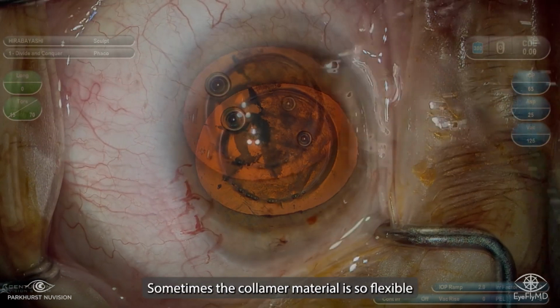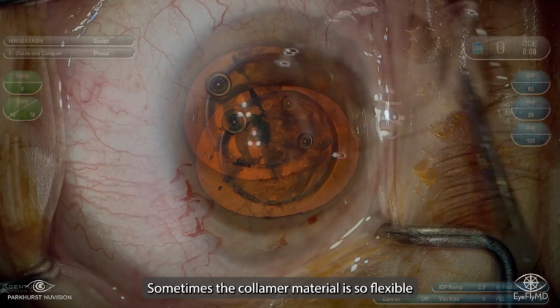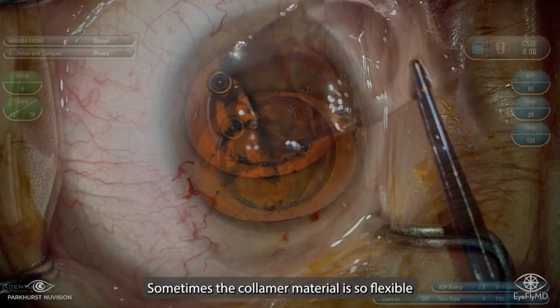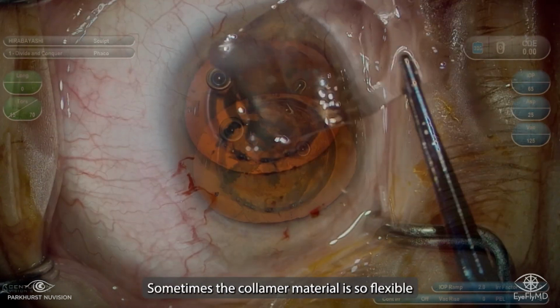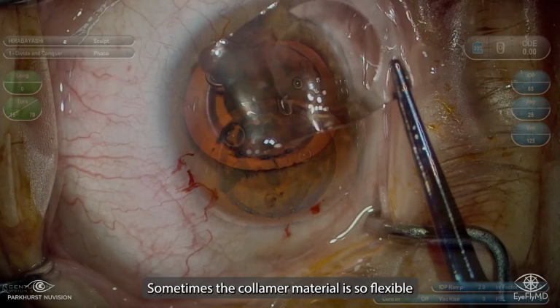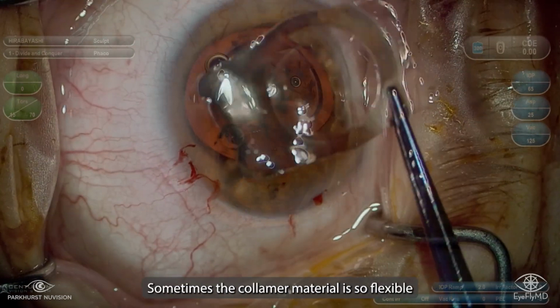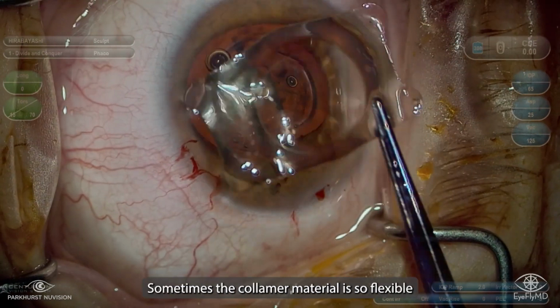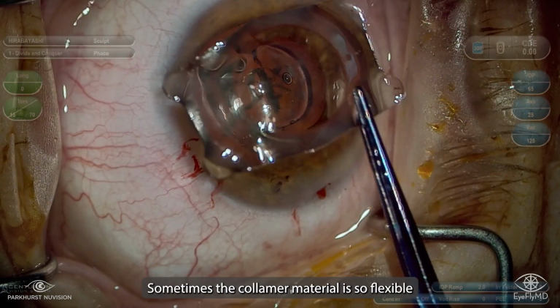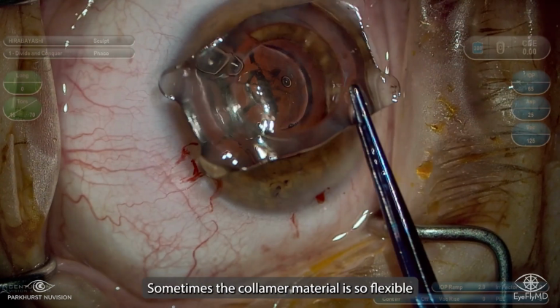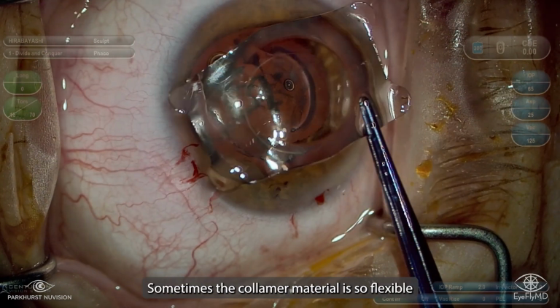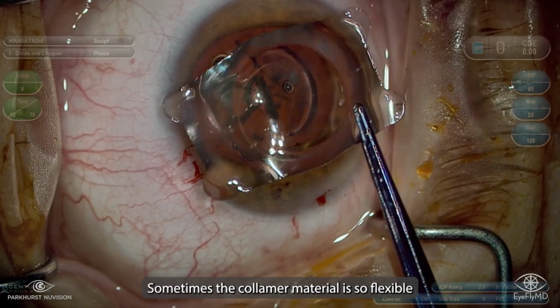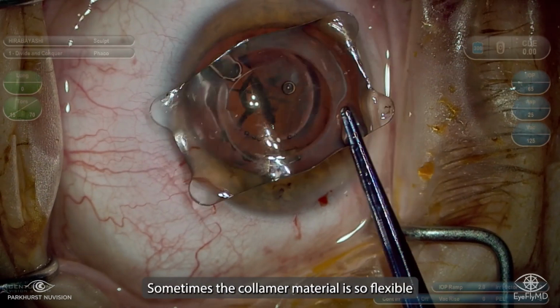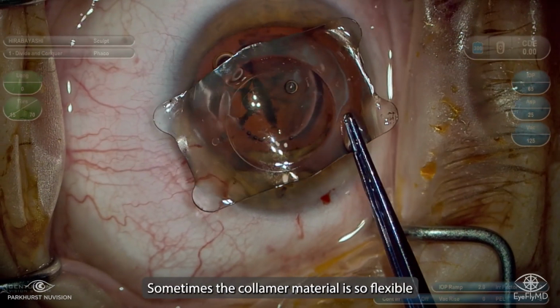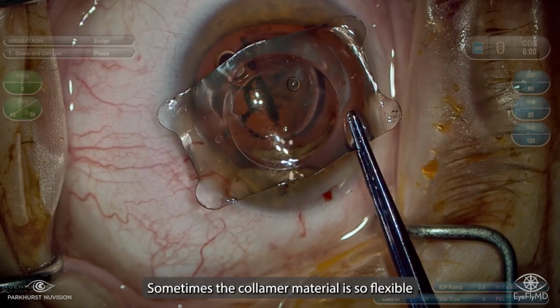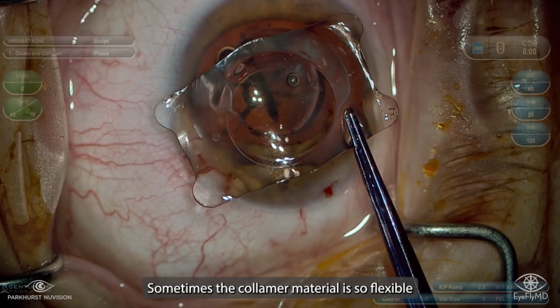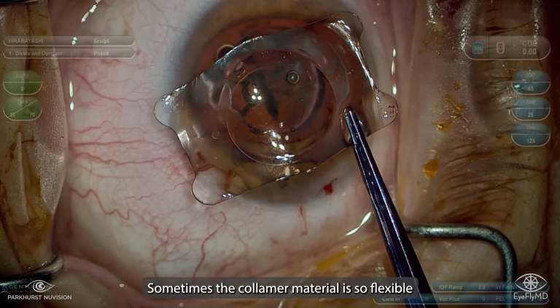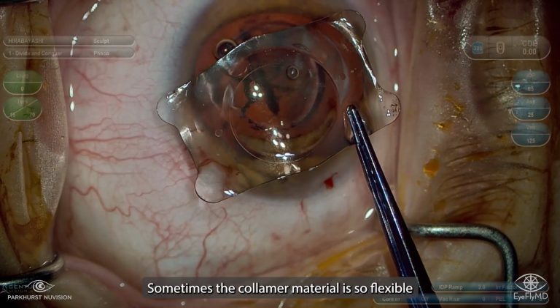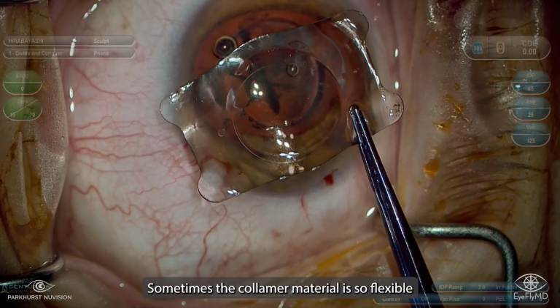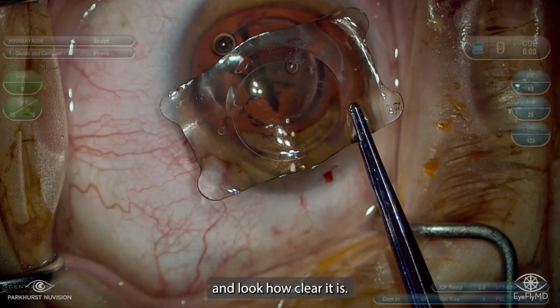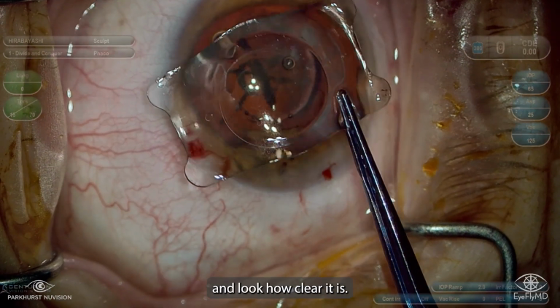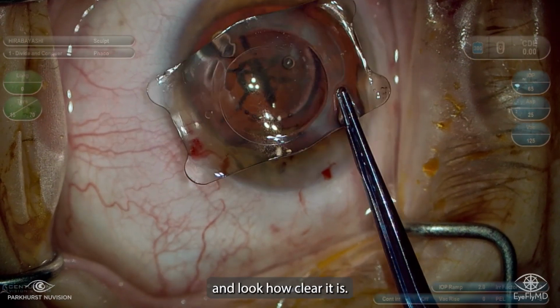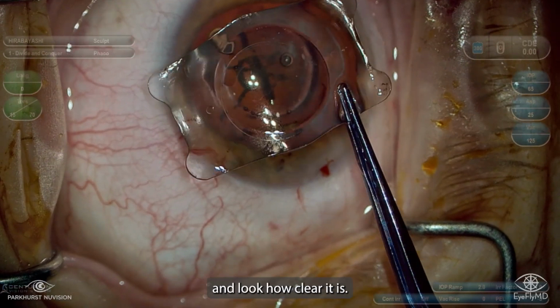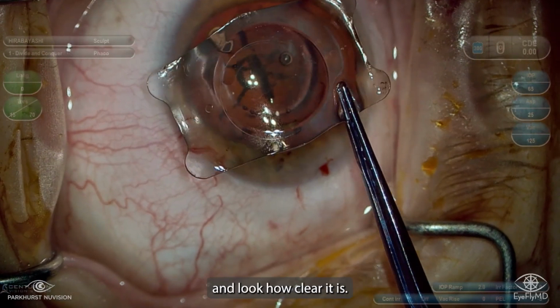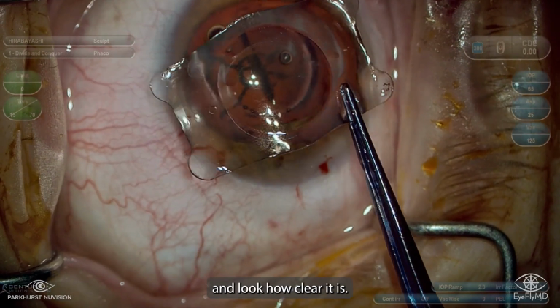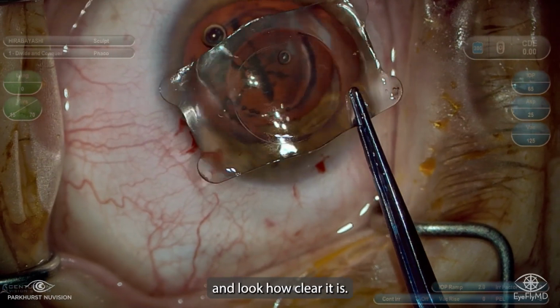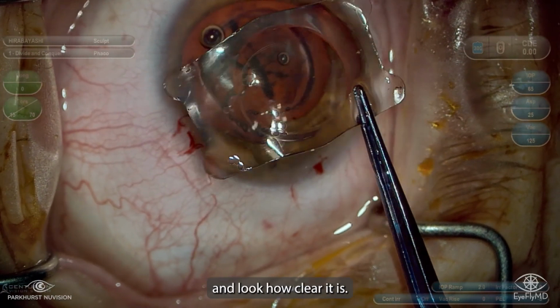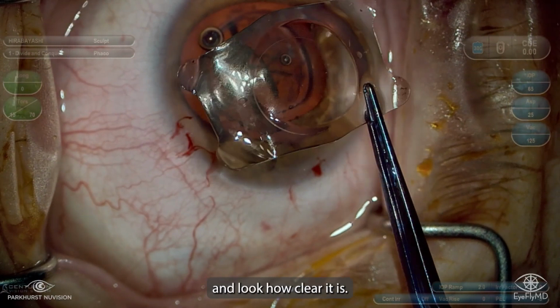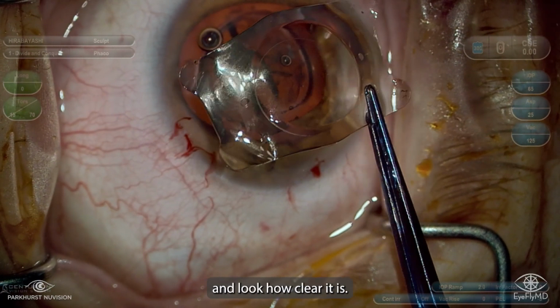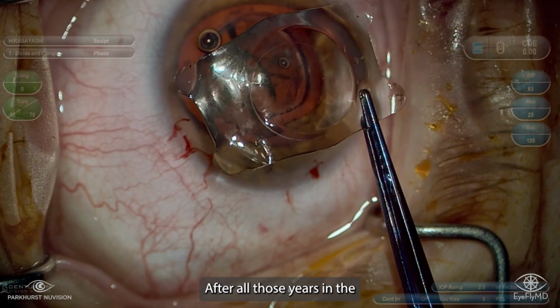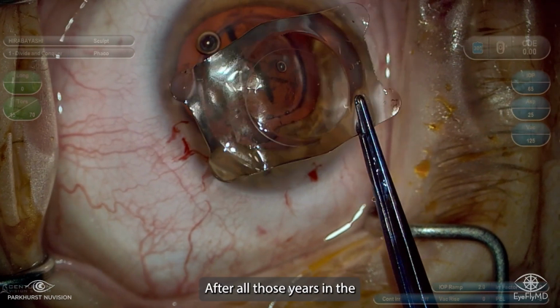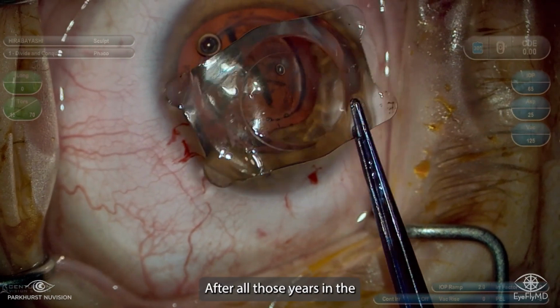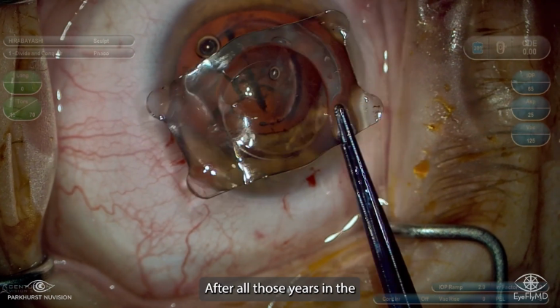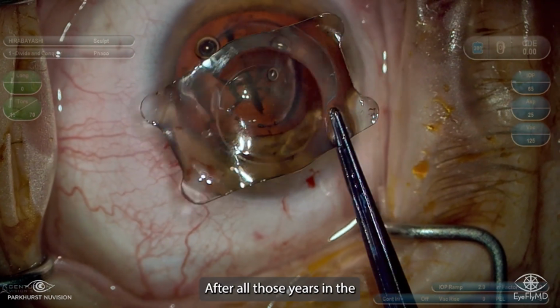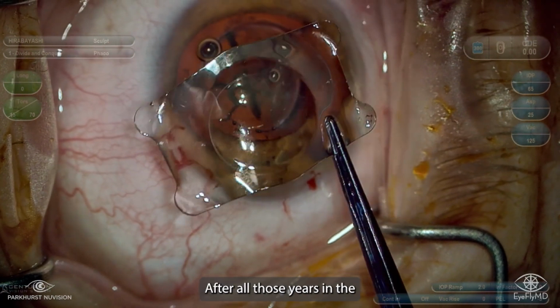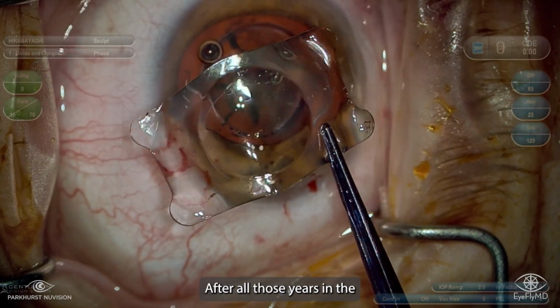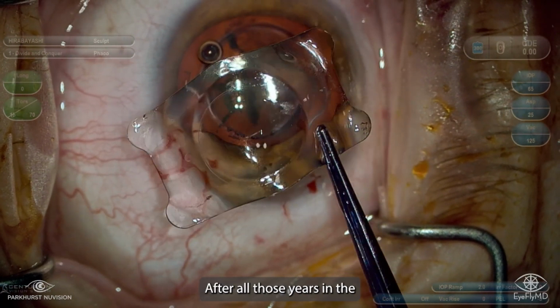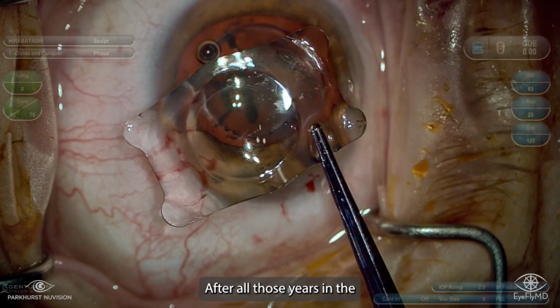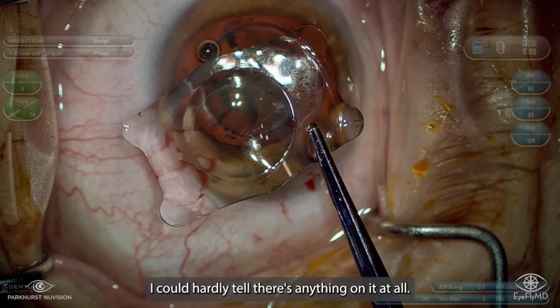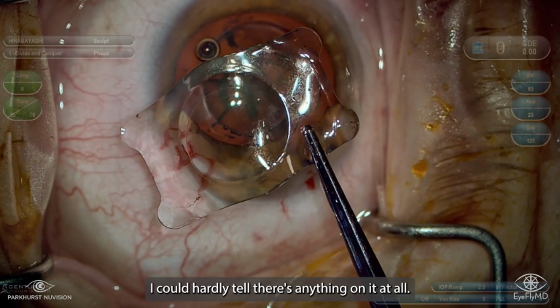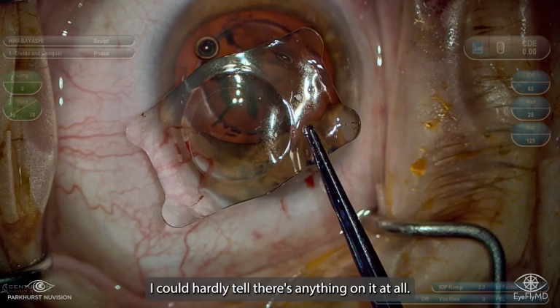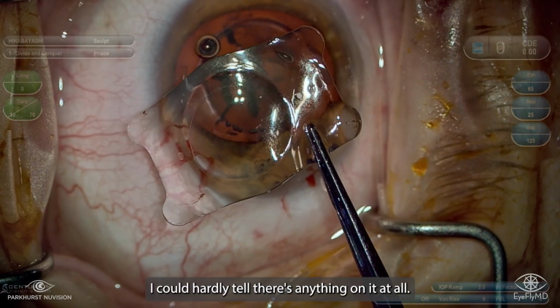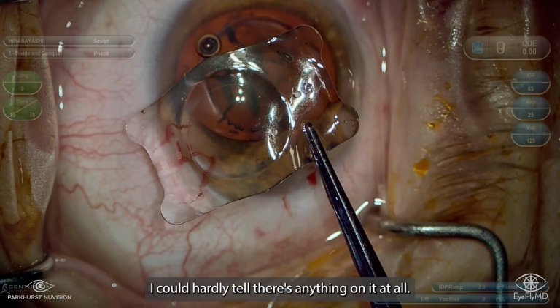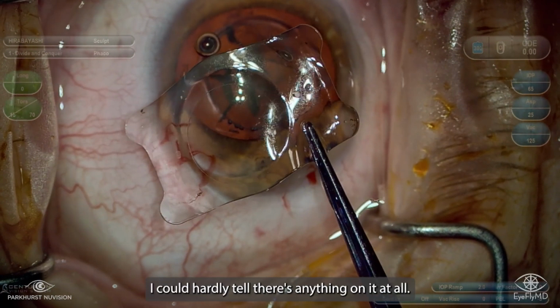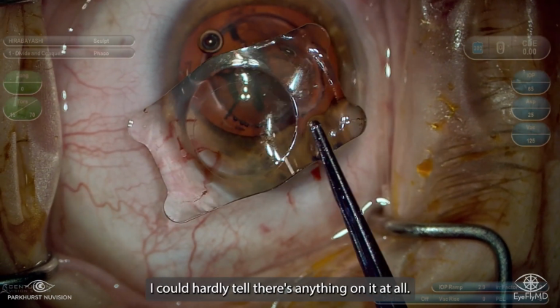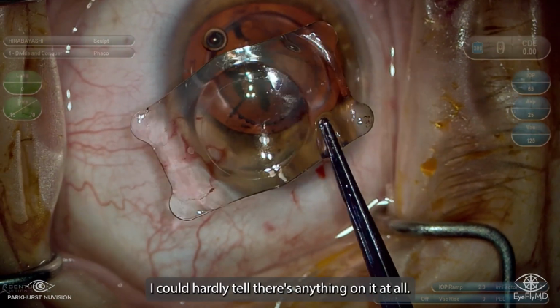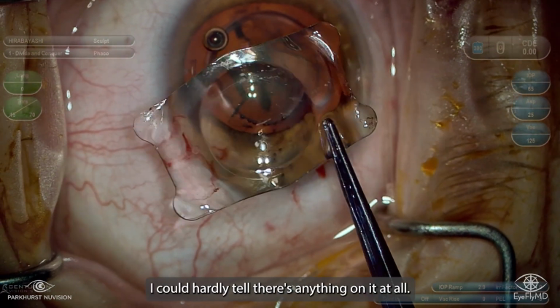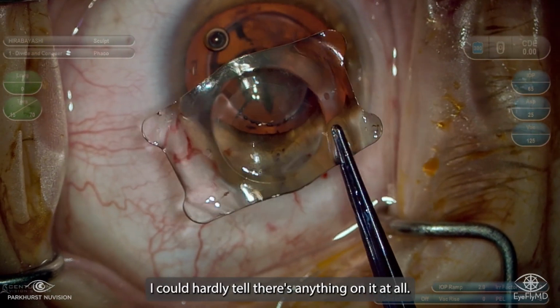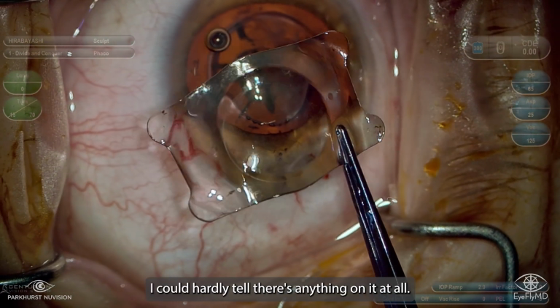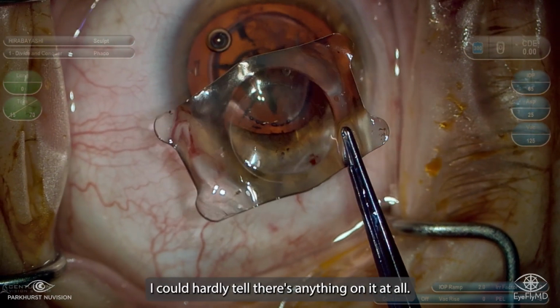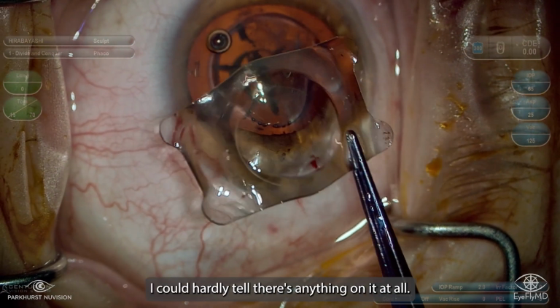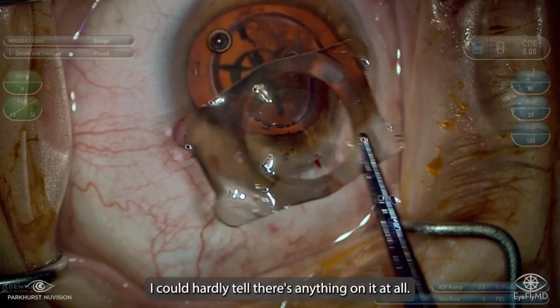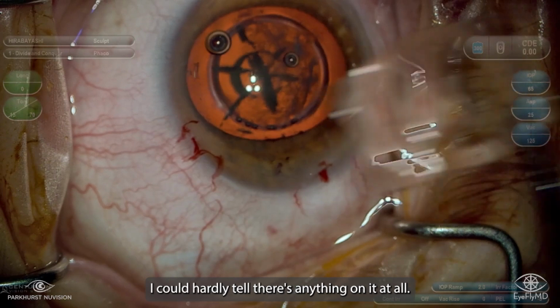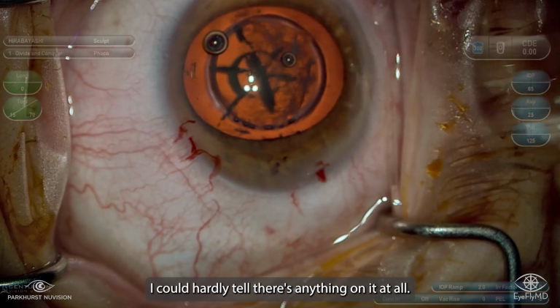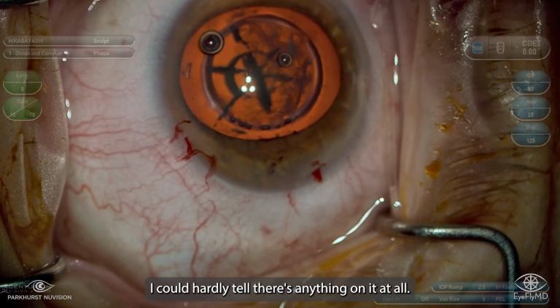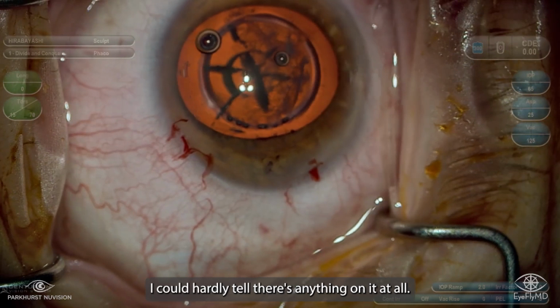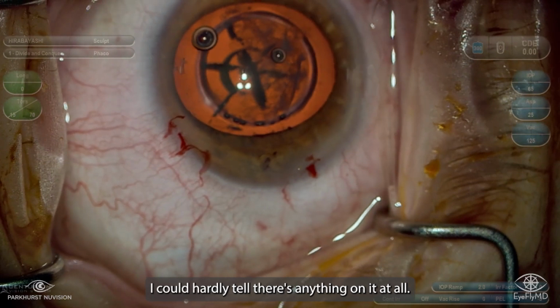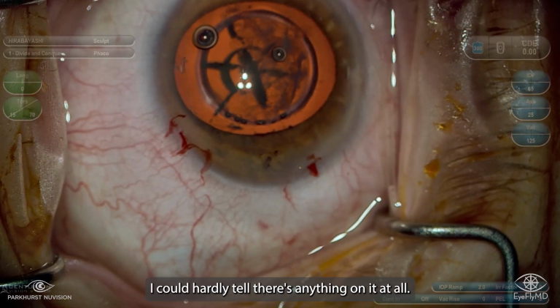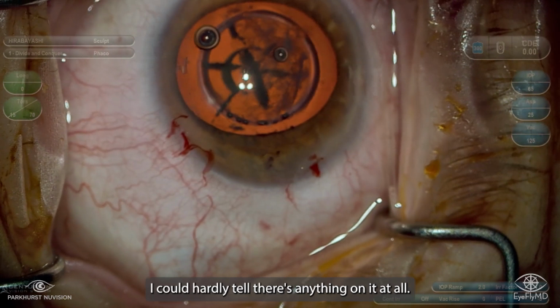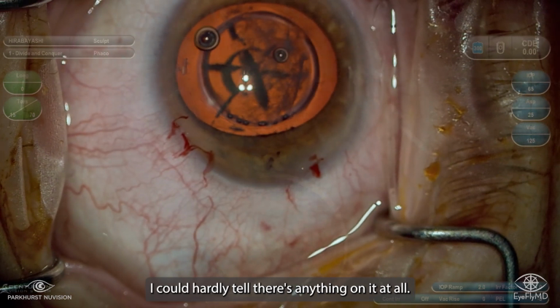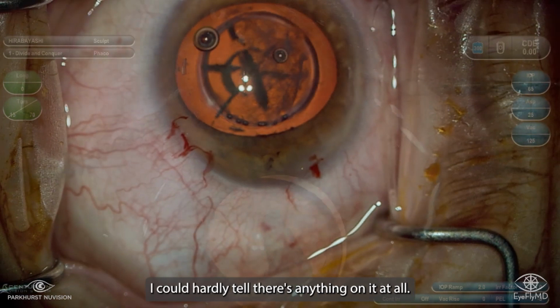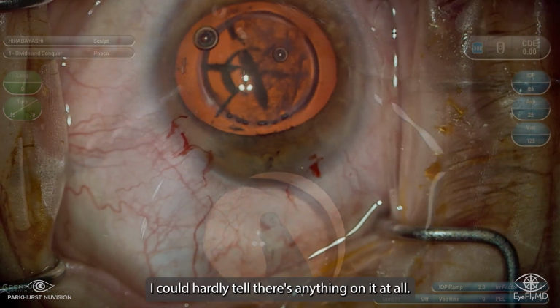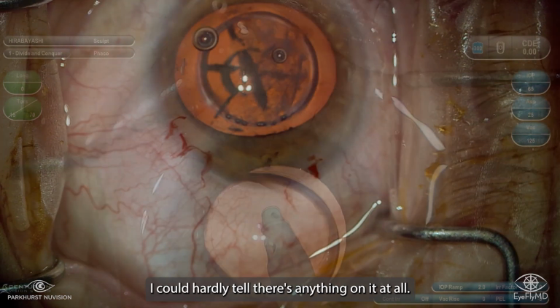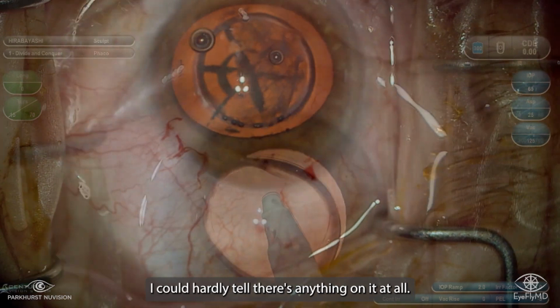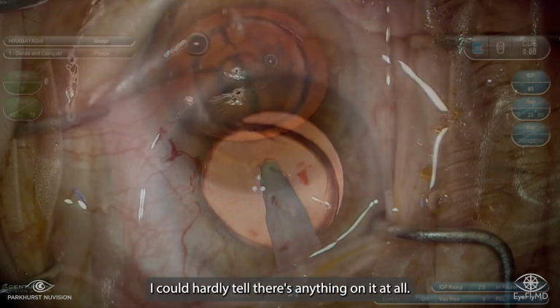The collamer material is so flexible. And look how clear it is after all those years in the eye — you can hardly tell if there's anything on it at all.